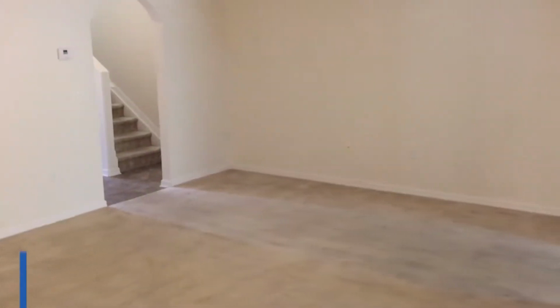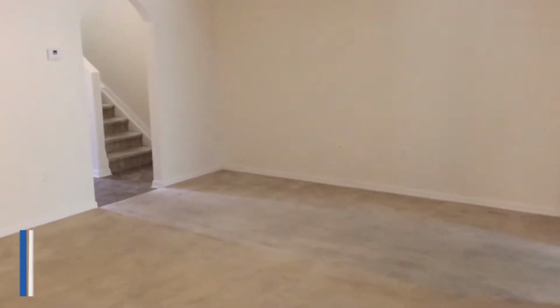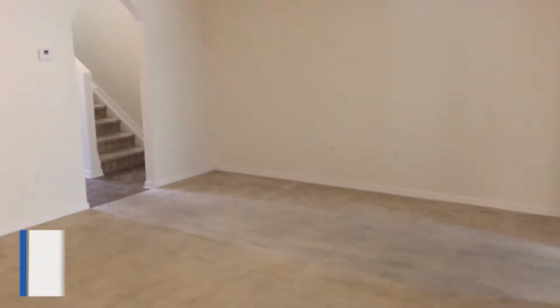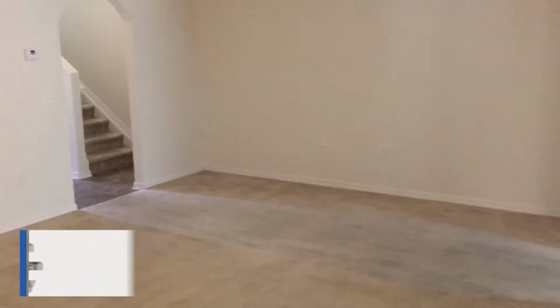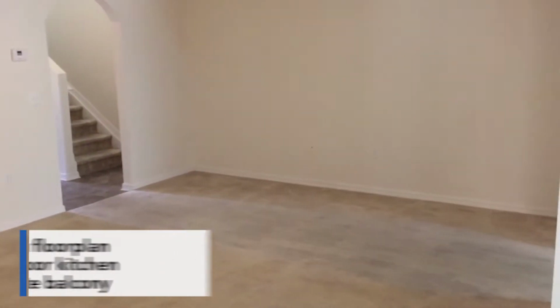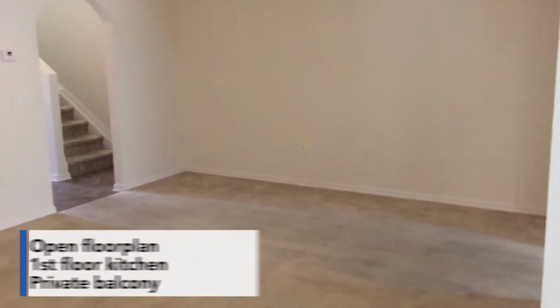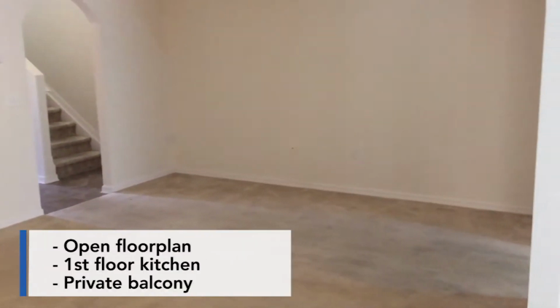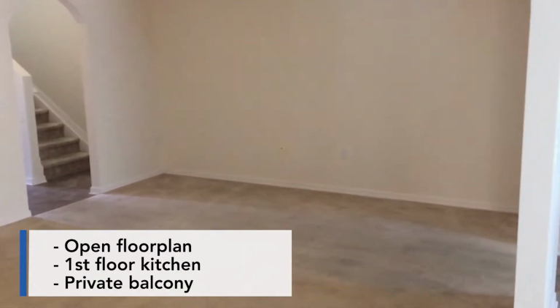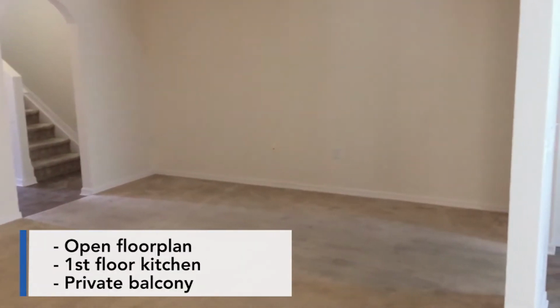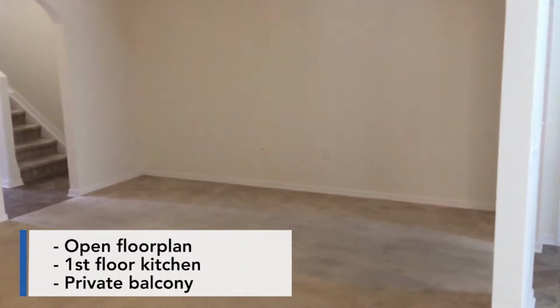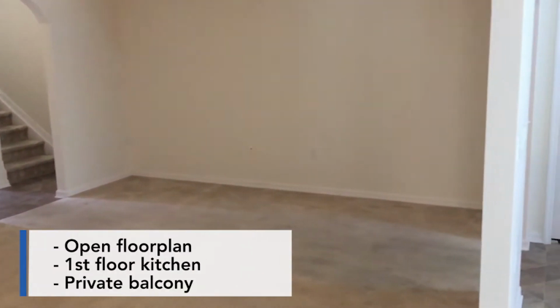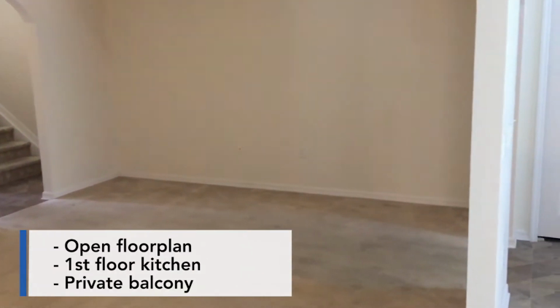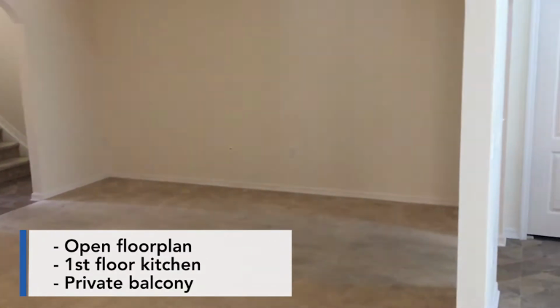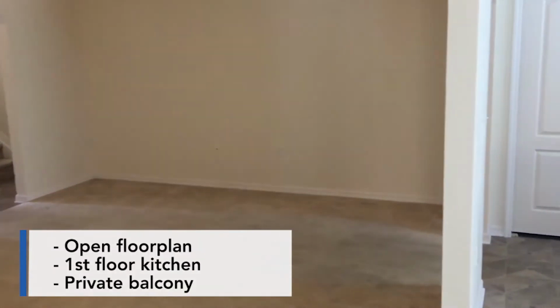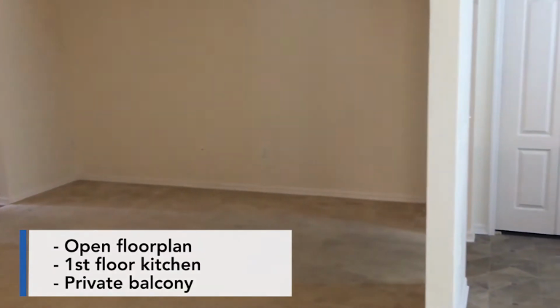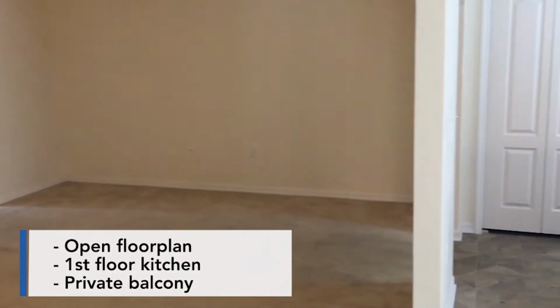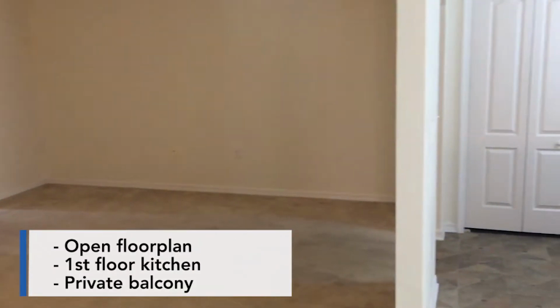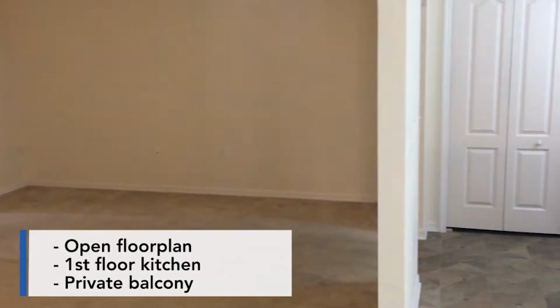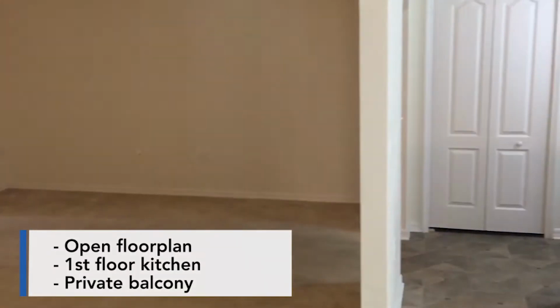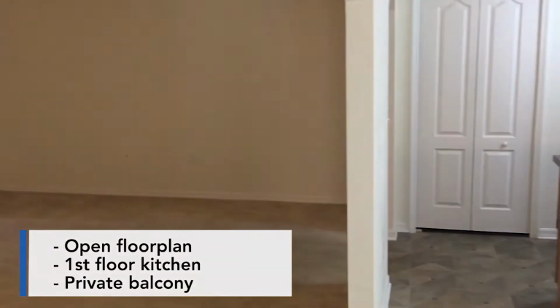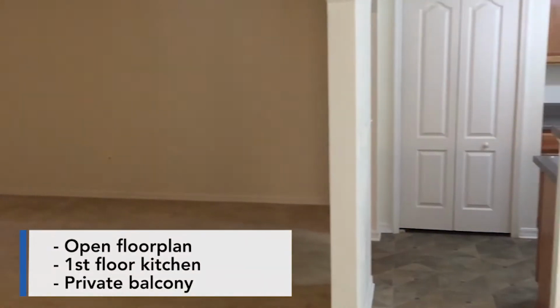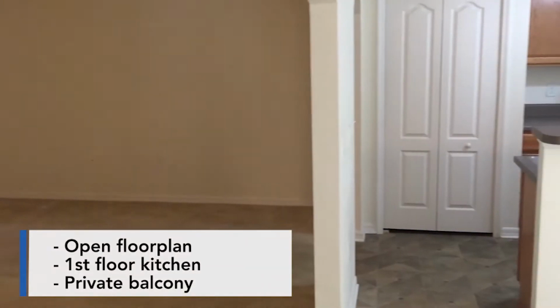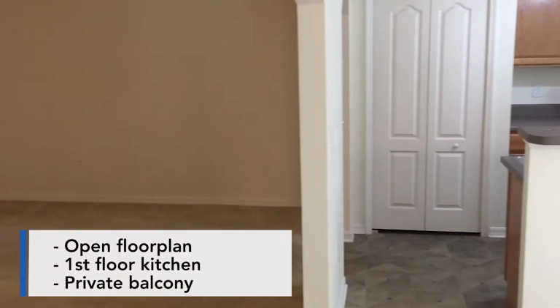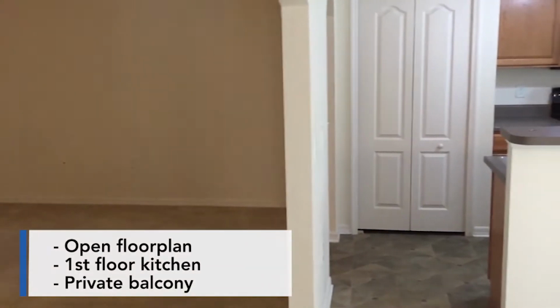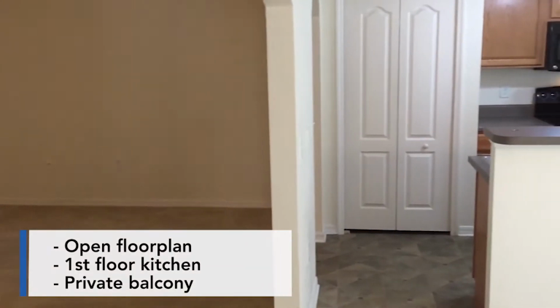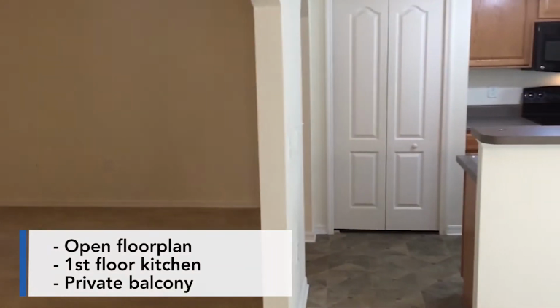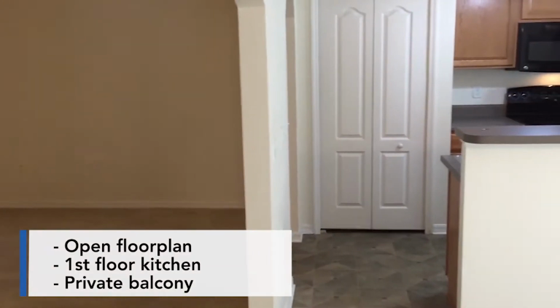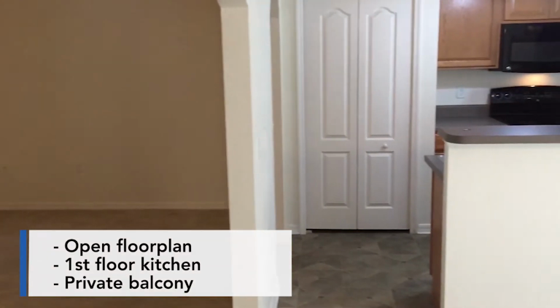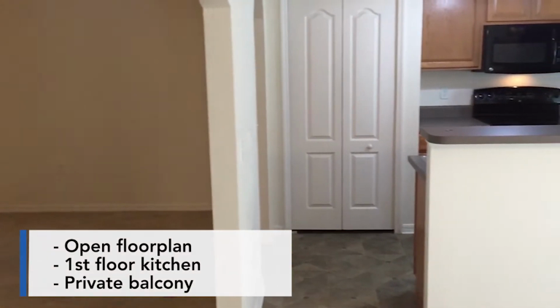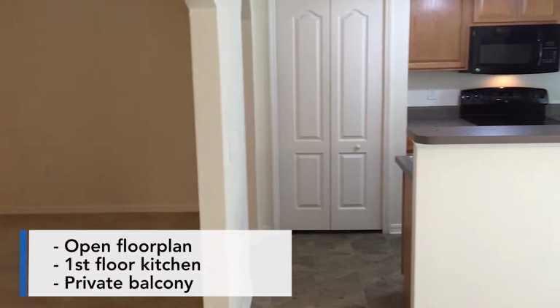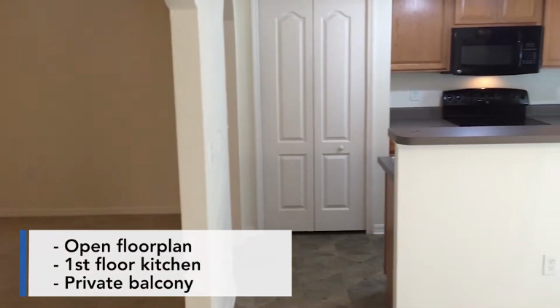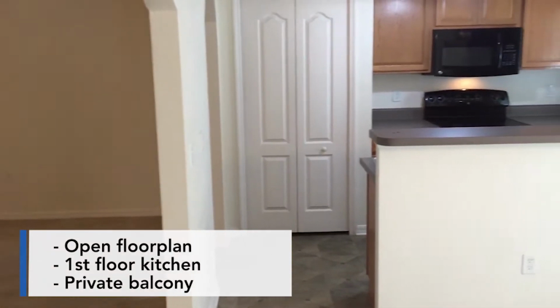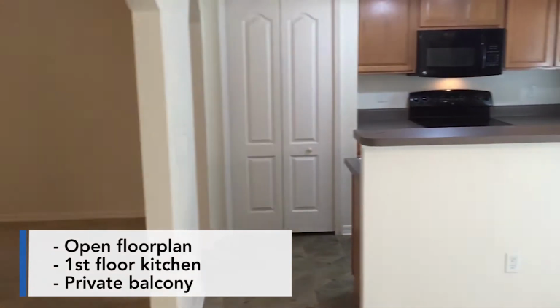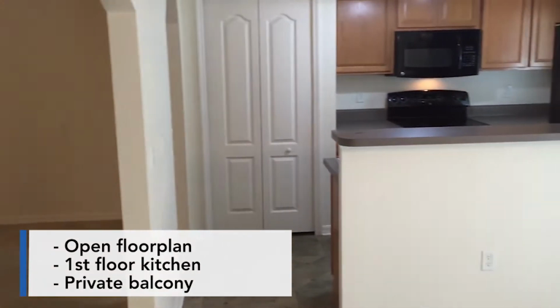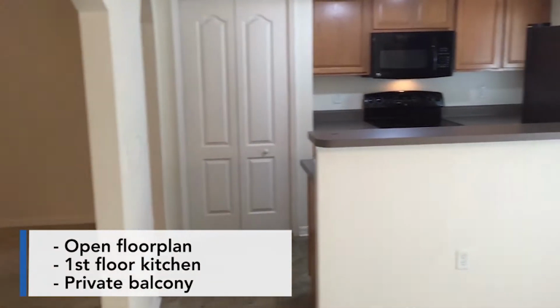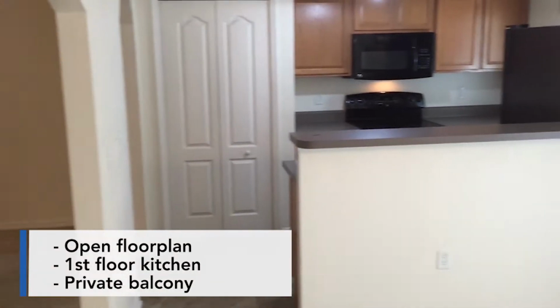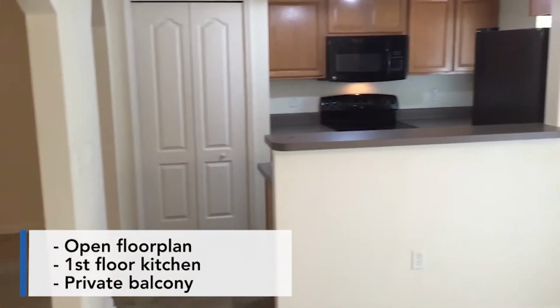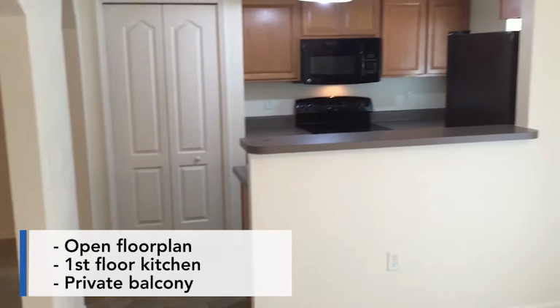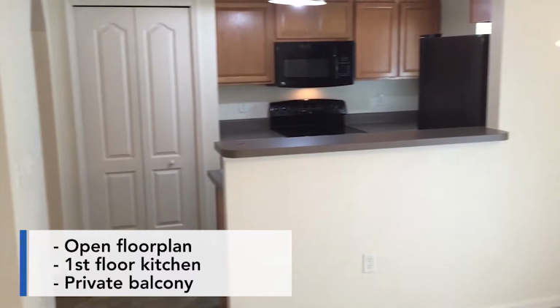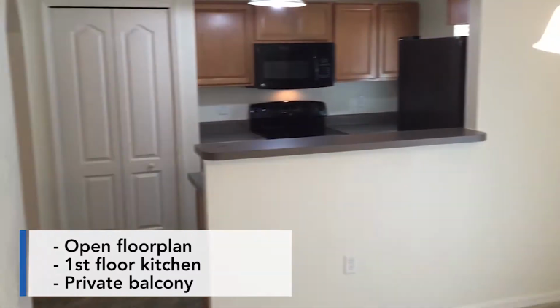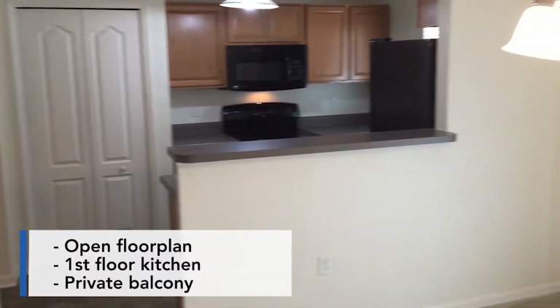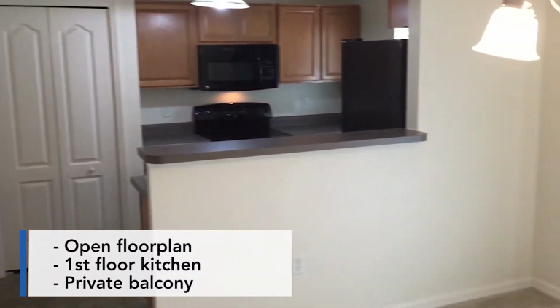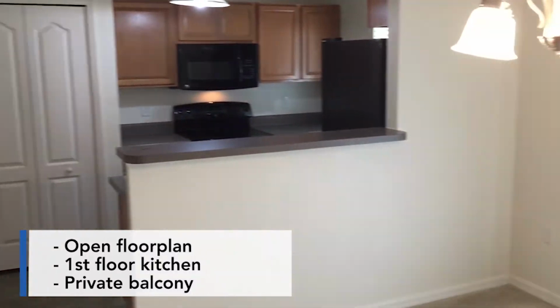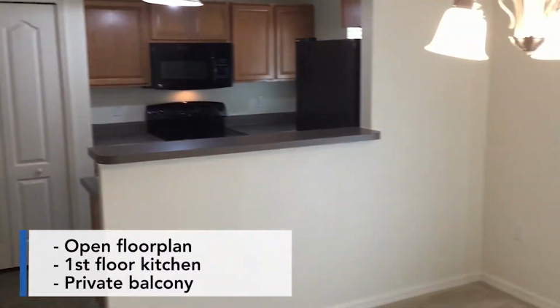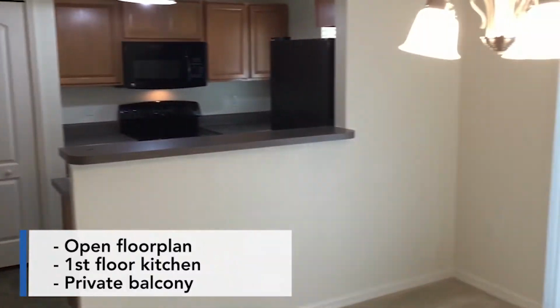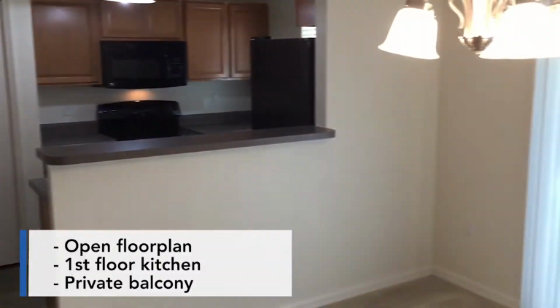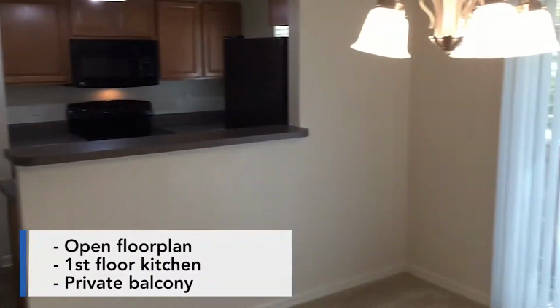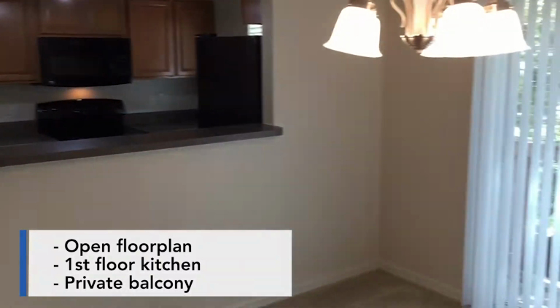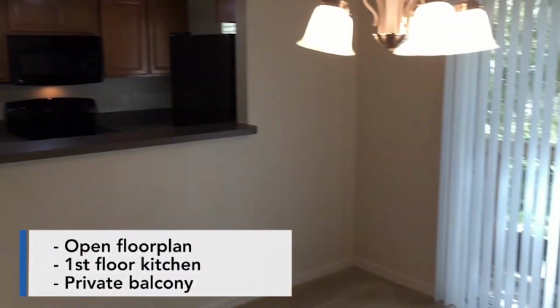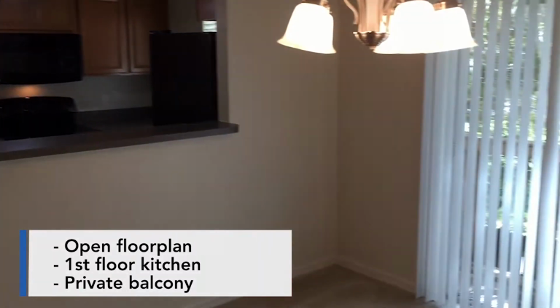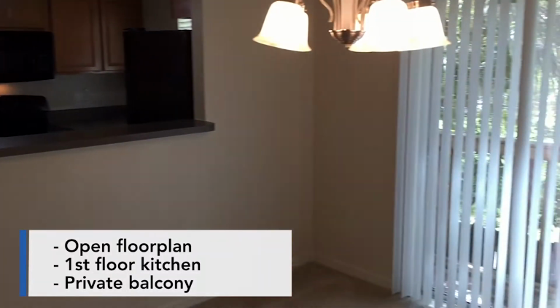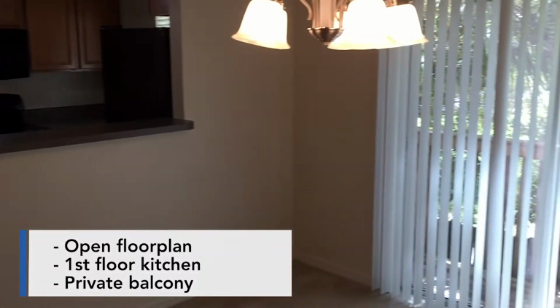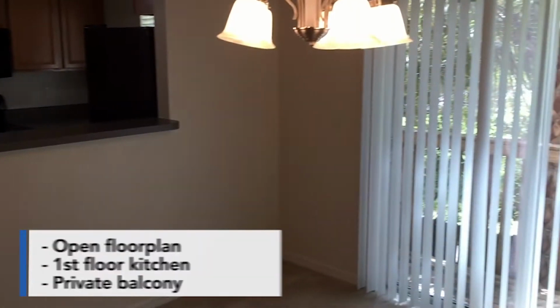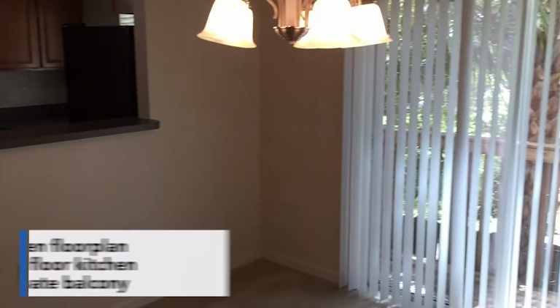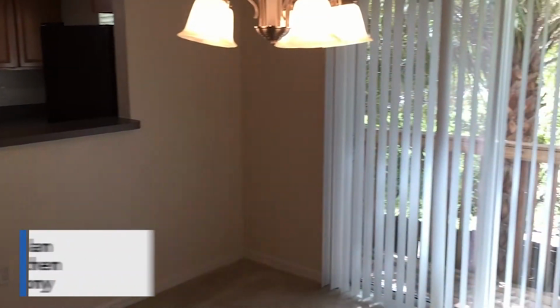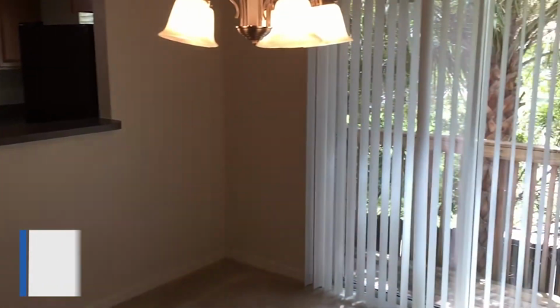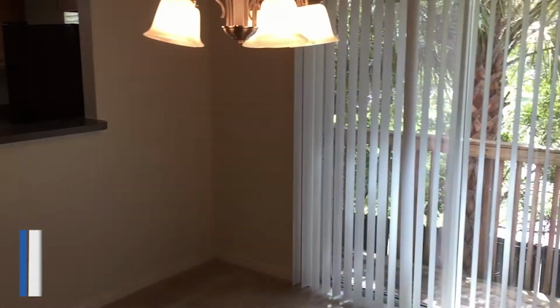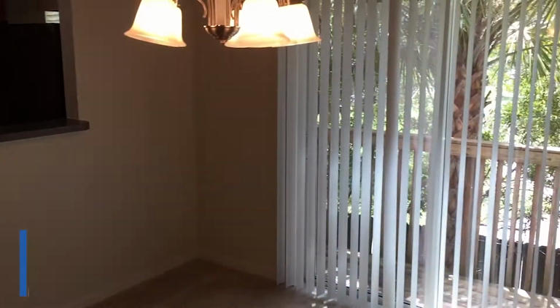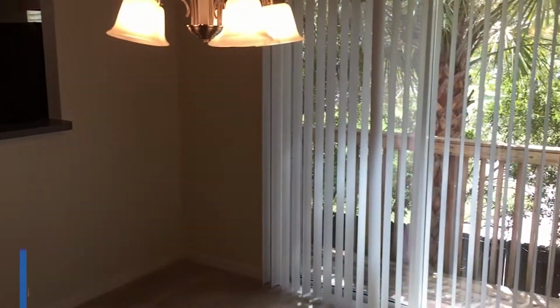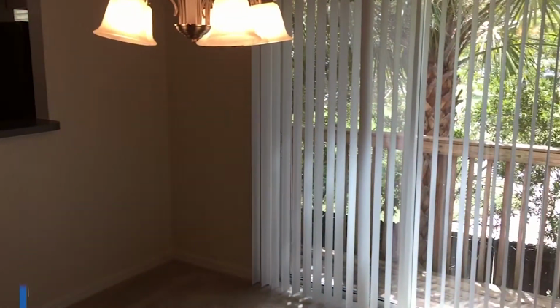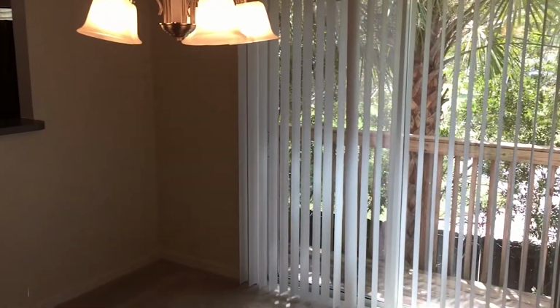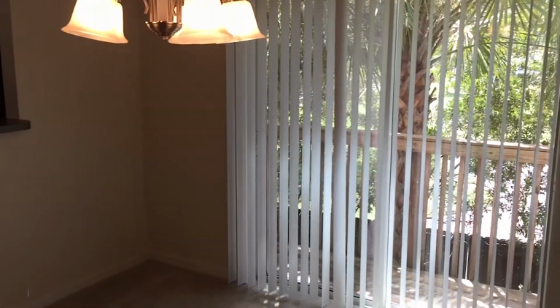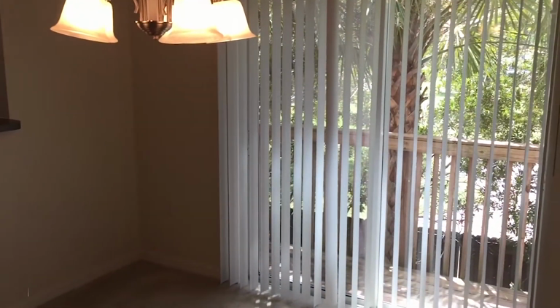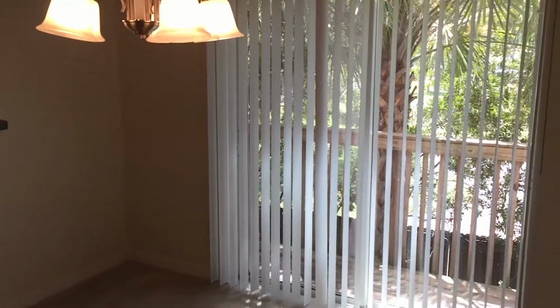When first stepping into the unit, you'll notice the open floor plan, with the kitchen on the first floor, and a private balcony.